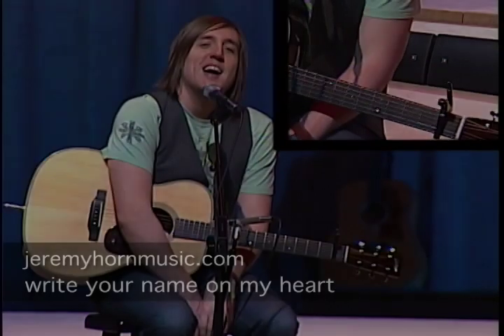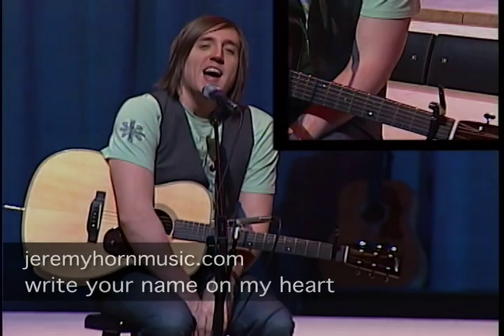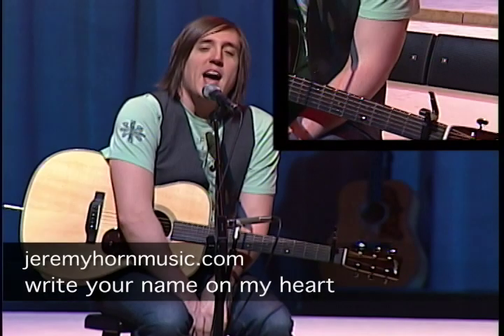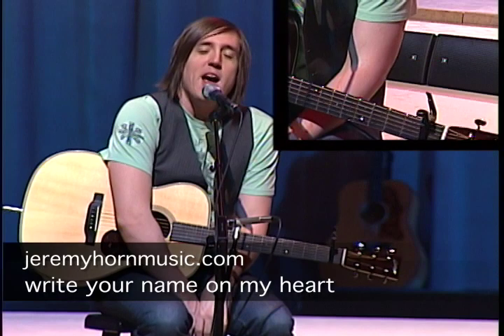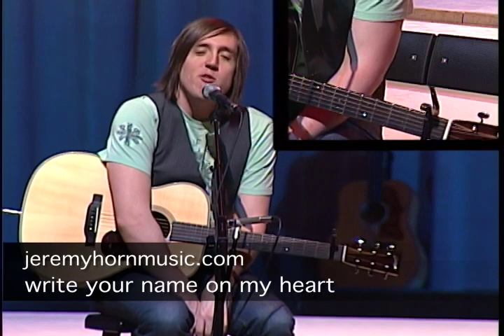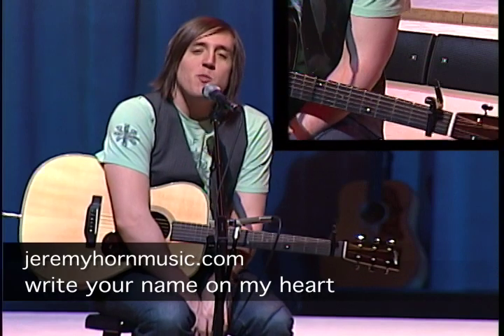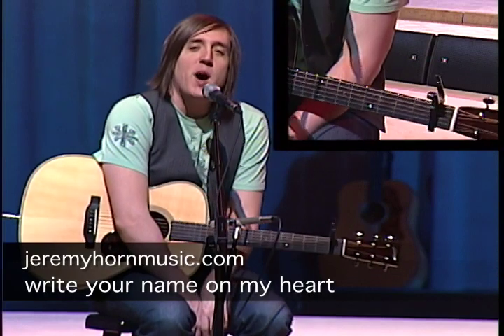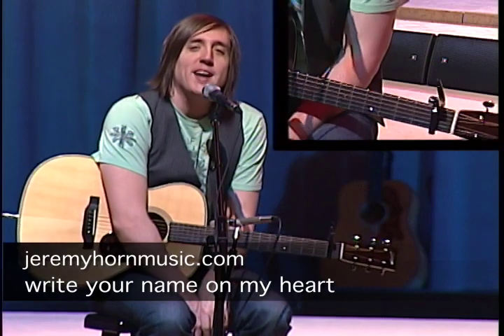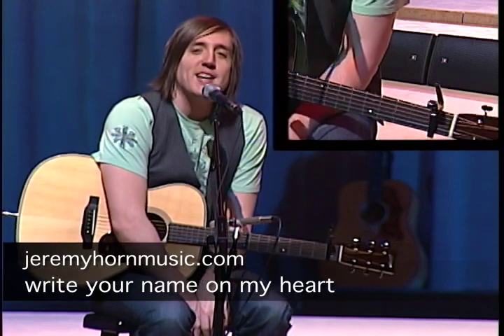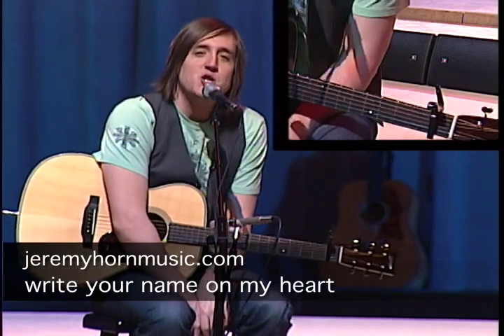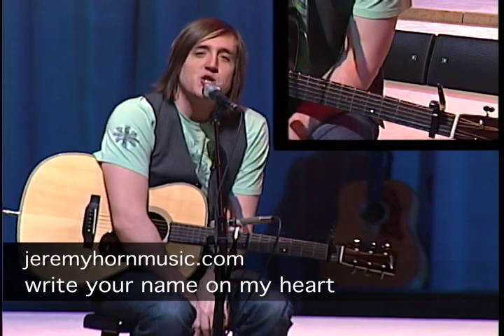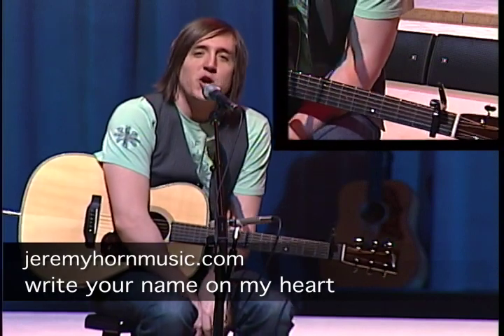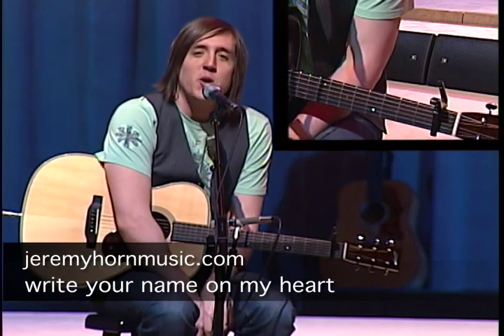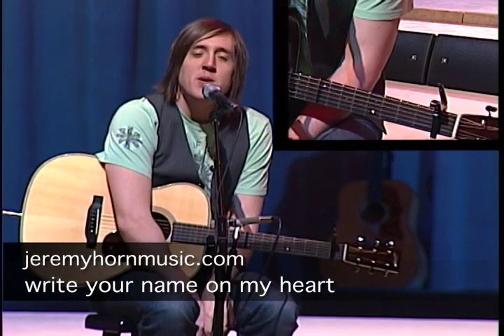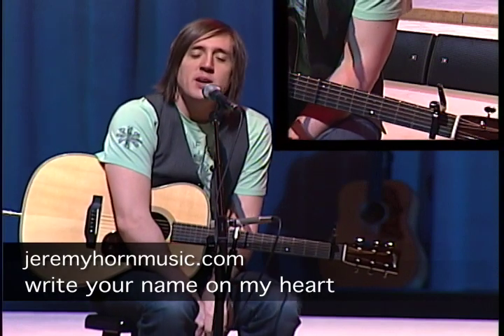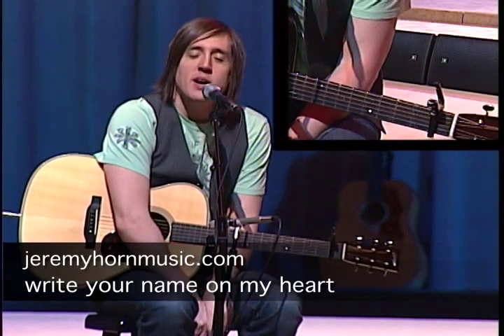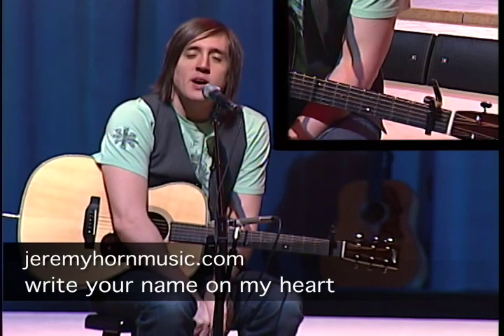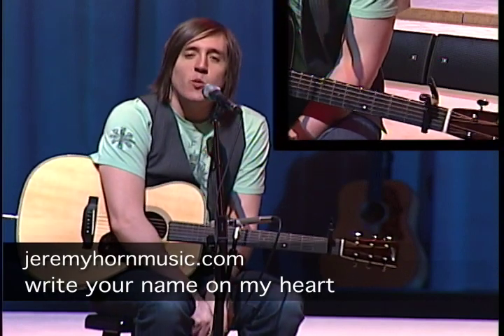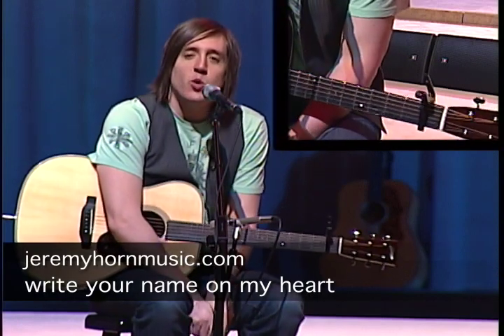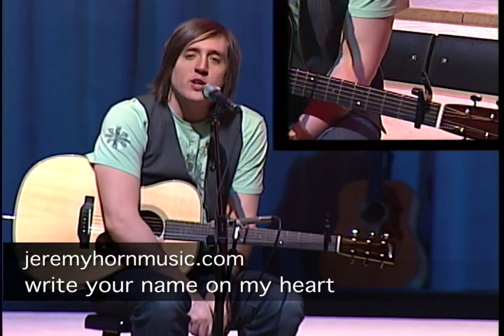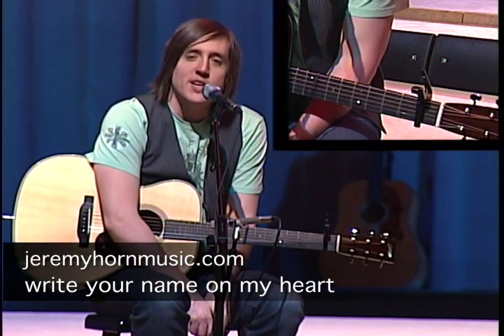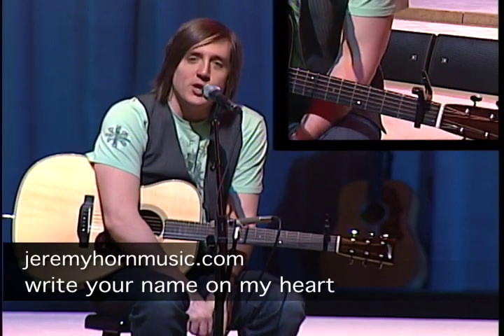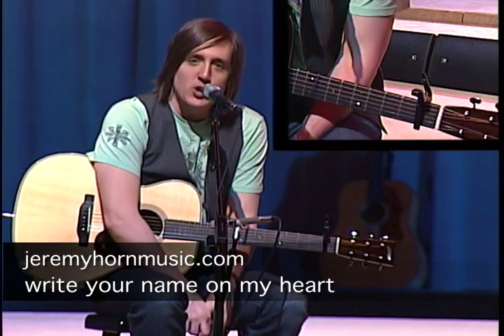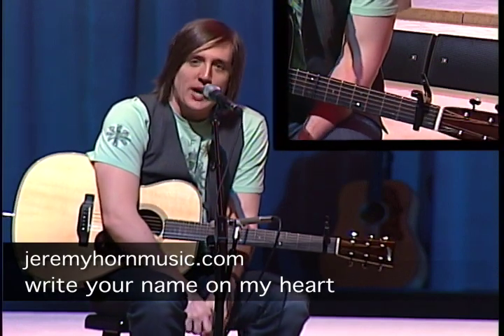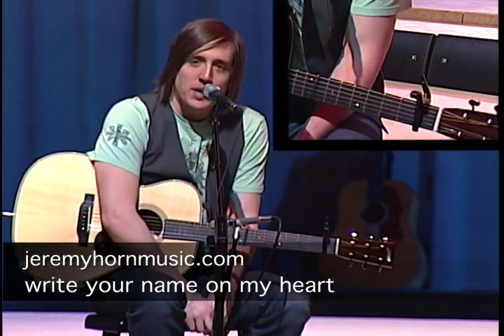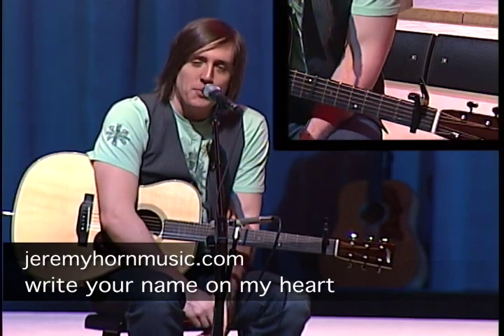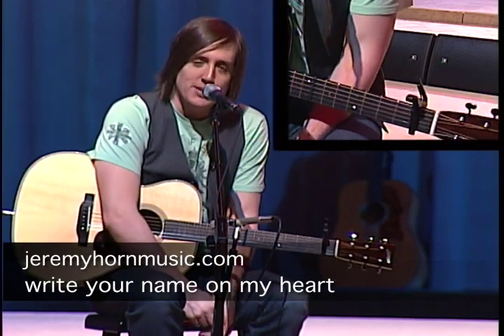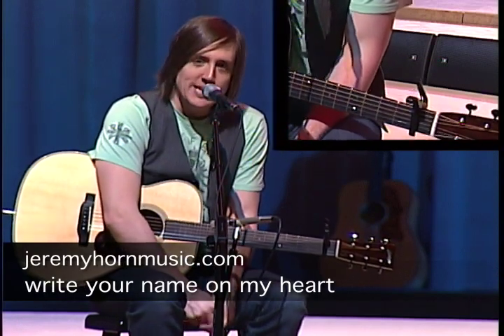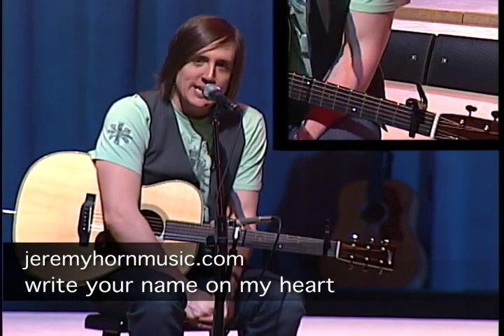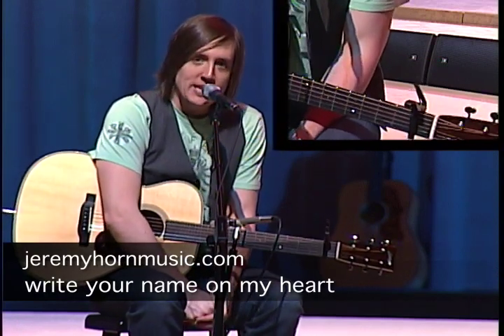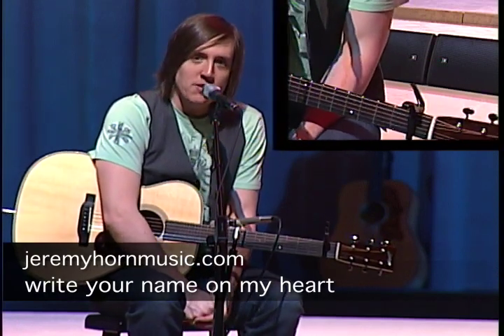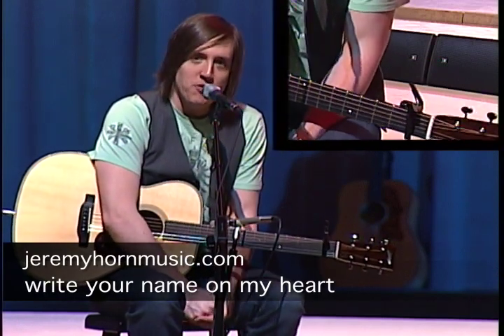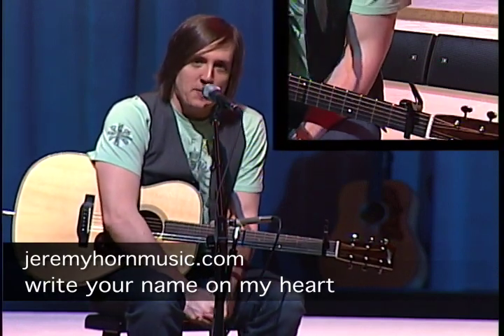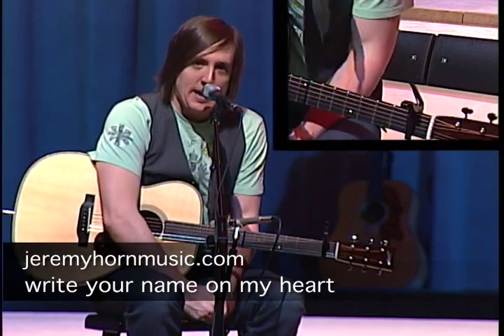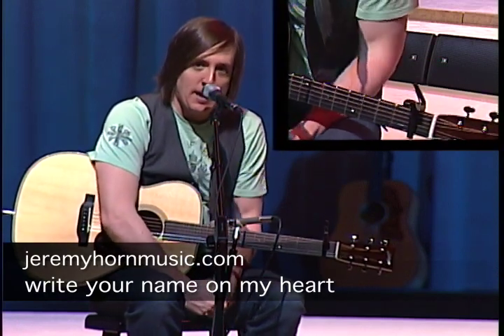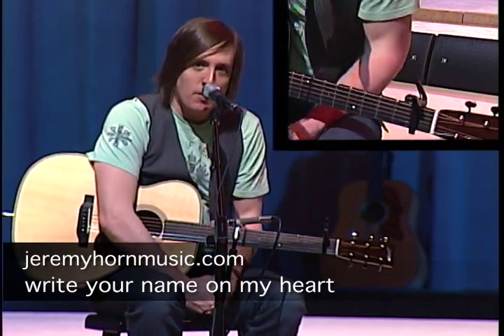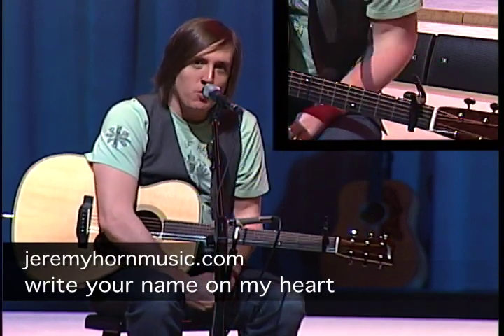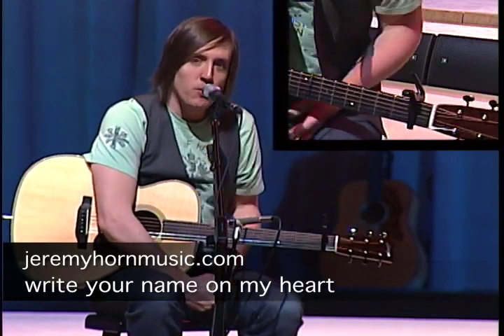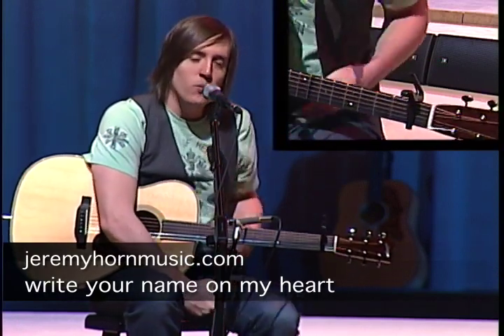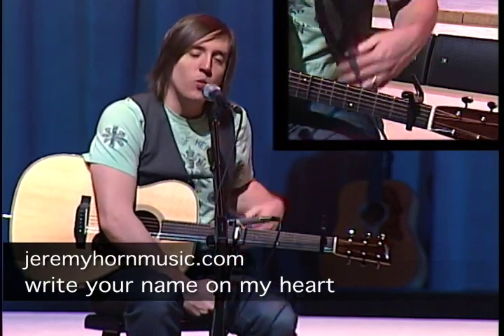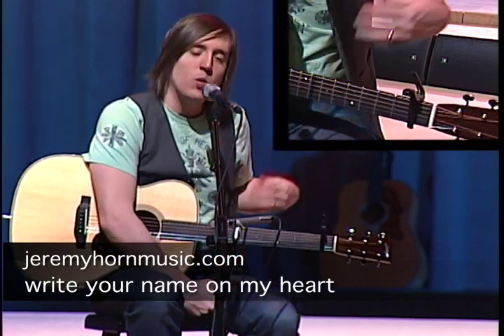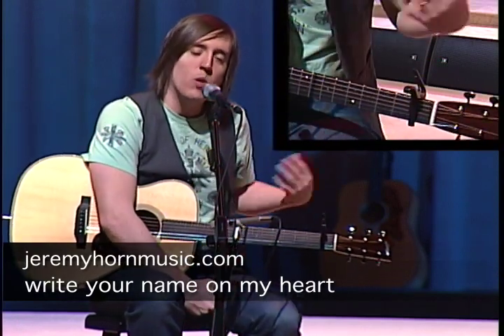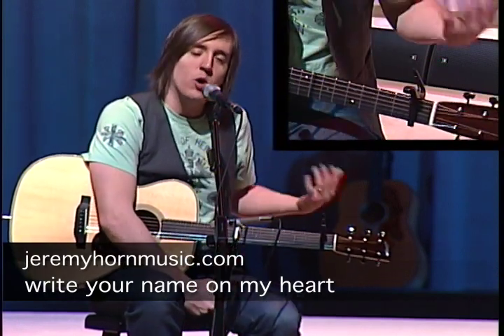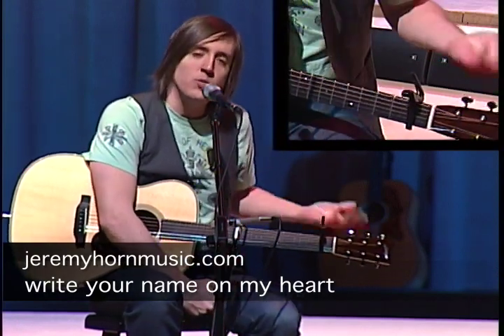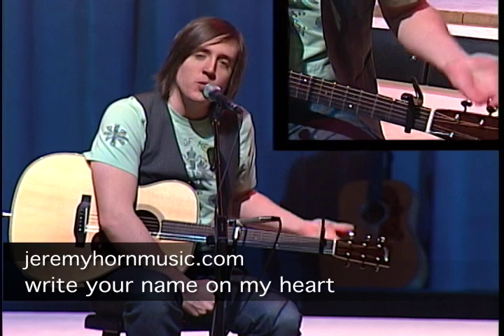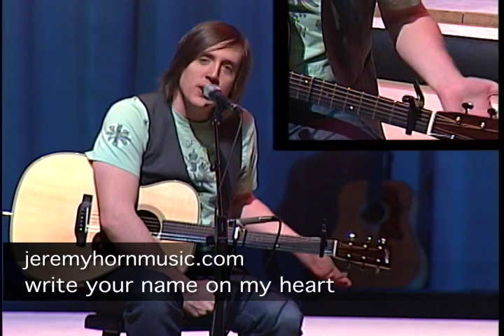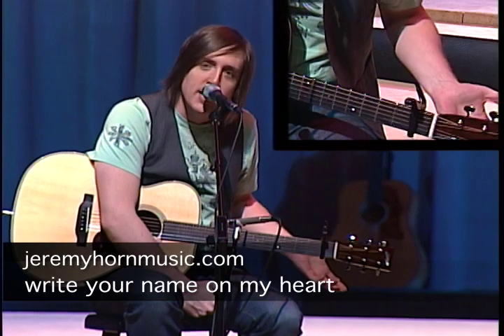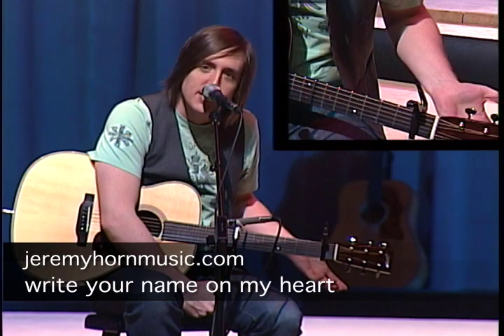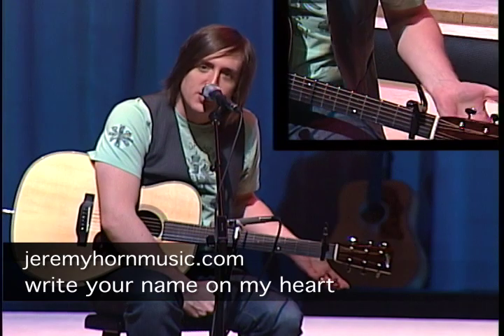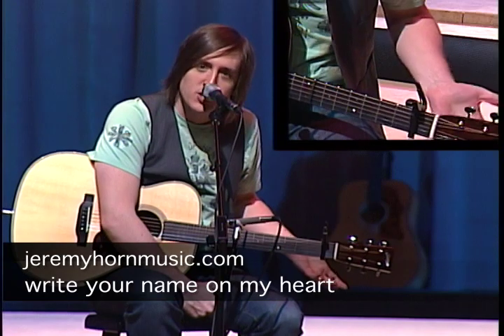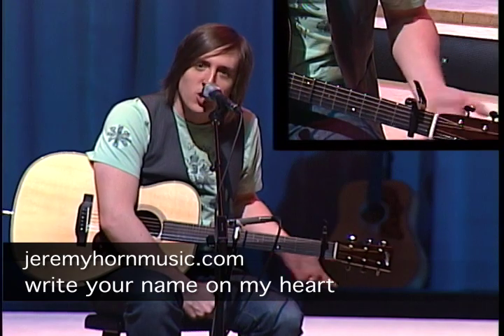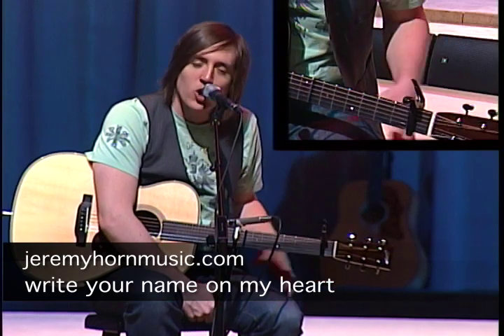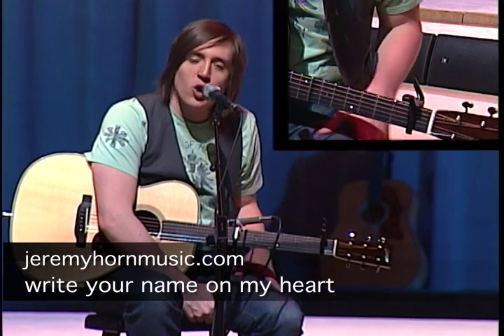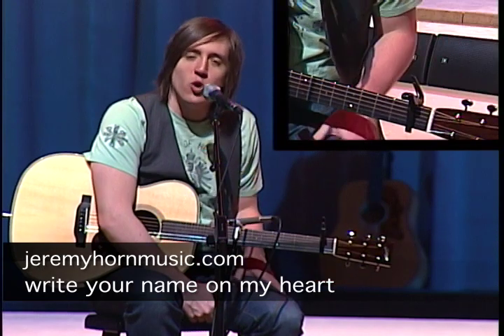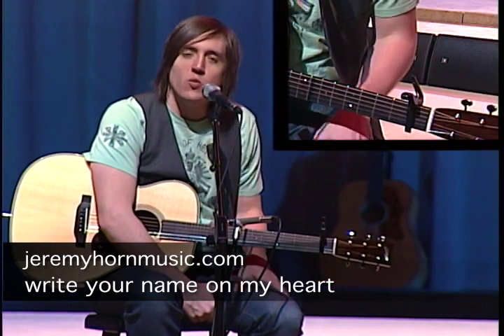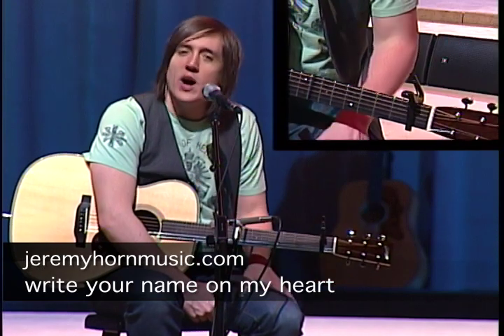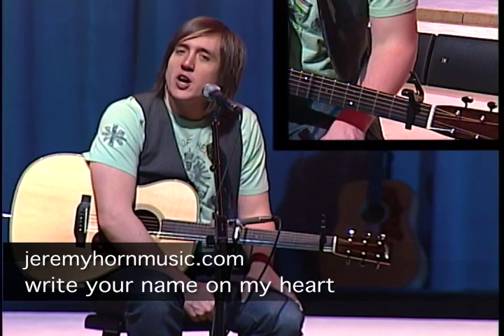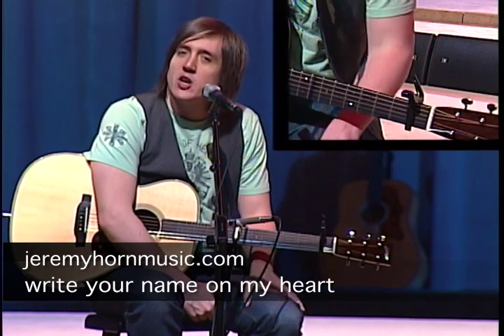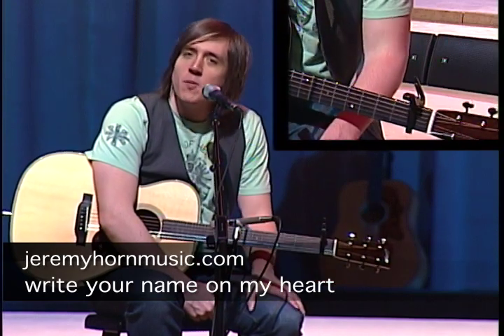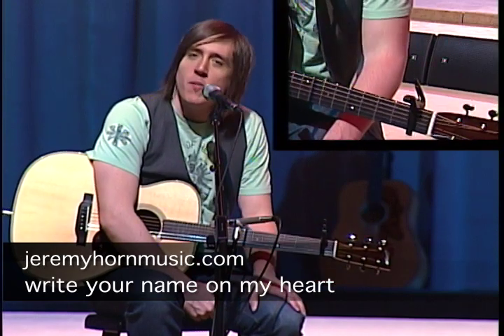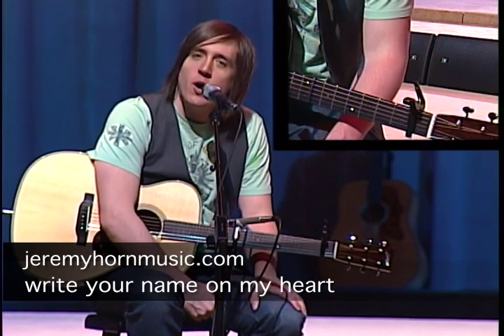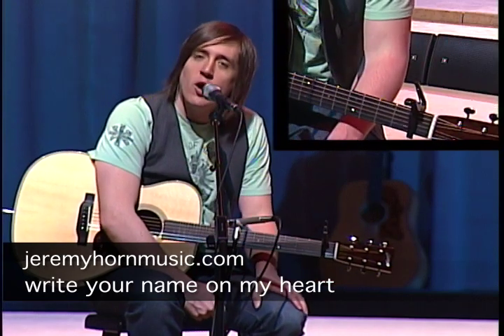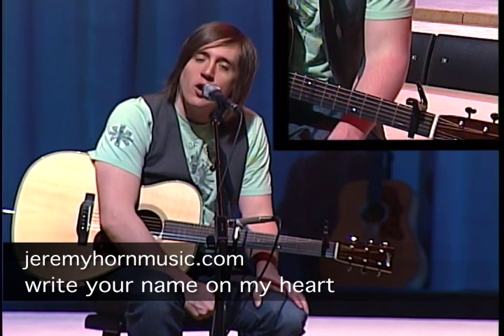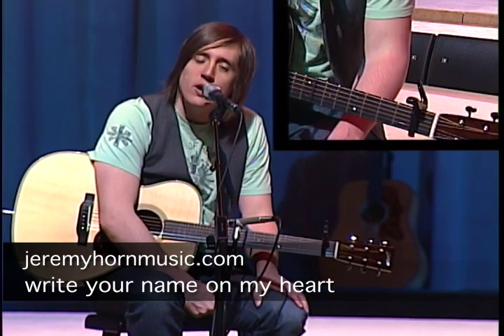Hey everybody, it's Jeremy. We're looking at track number 10 from my album, We Welcome You In.